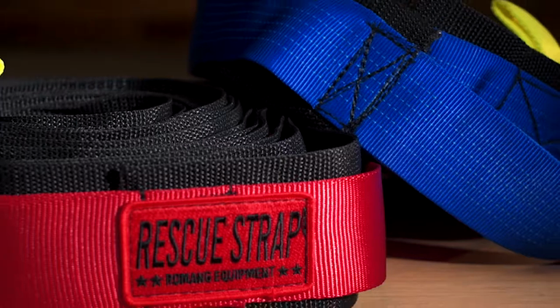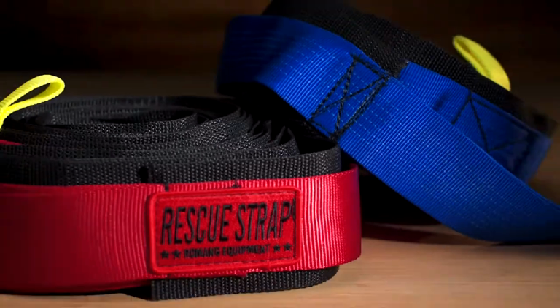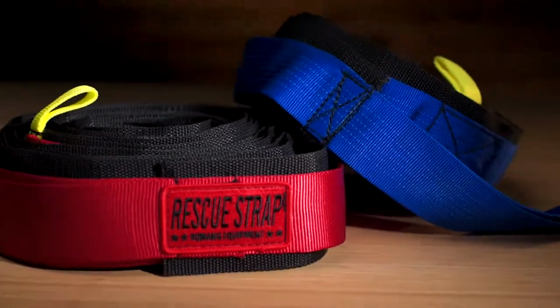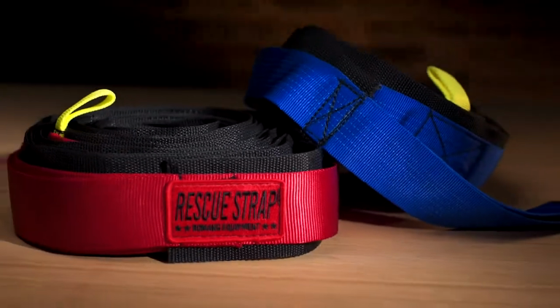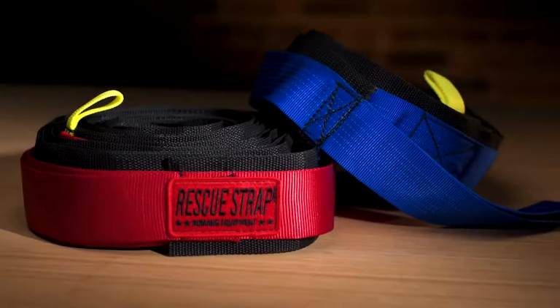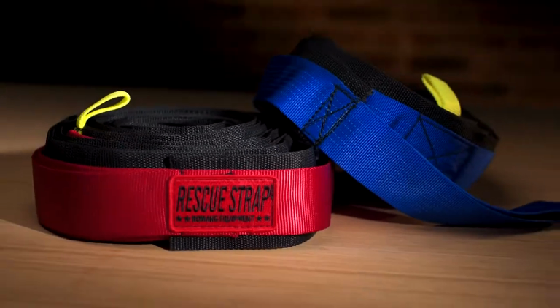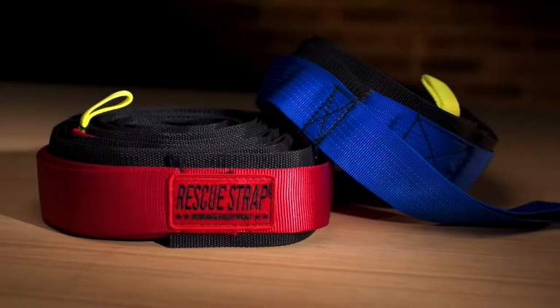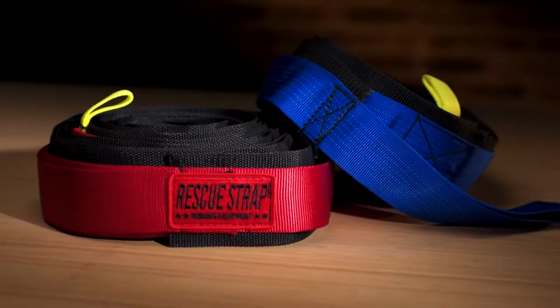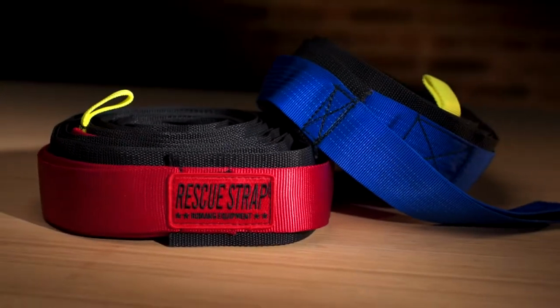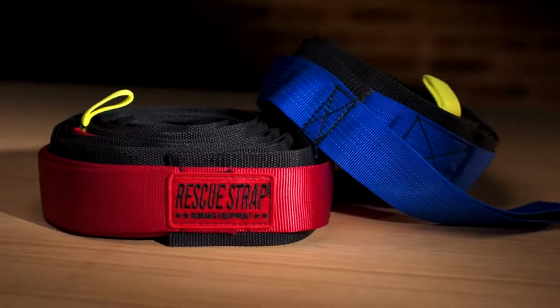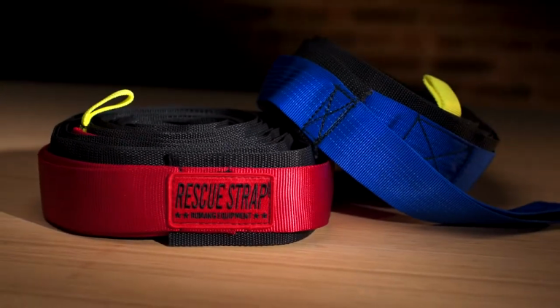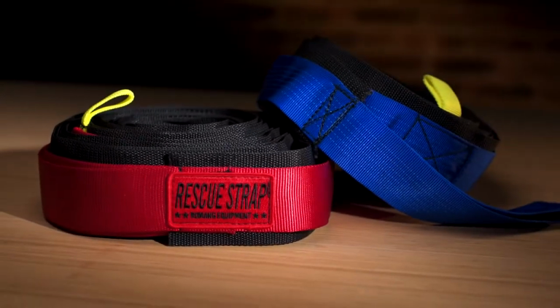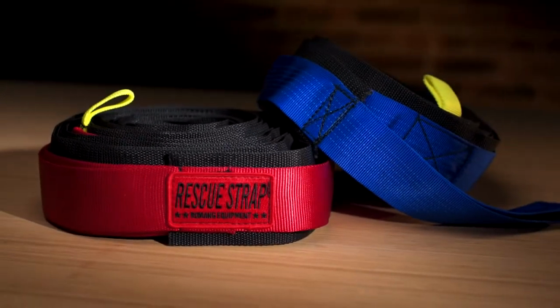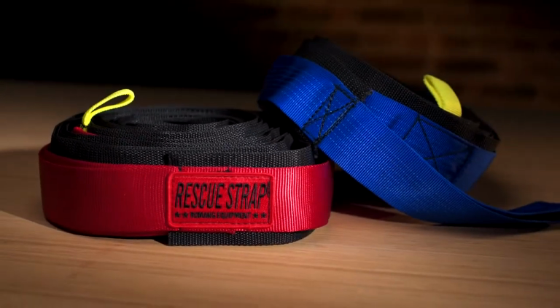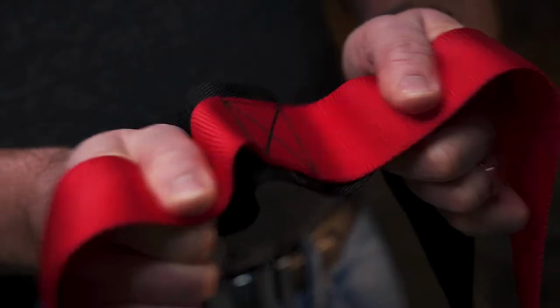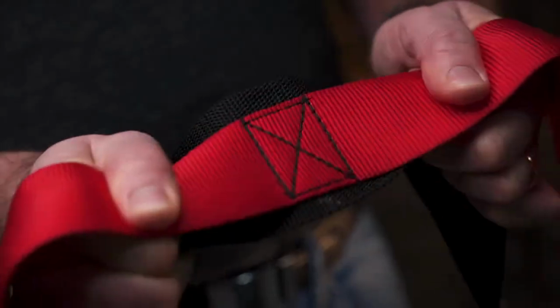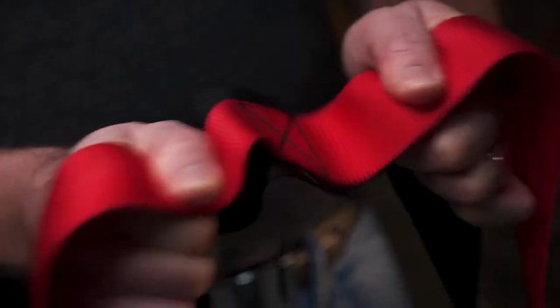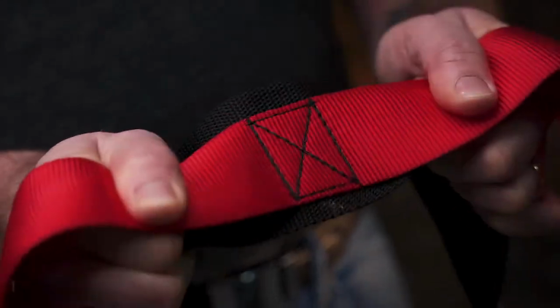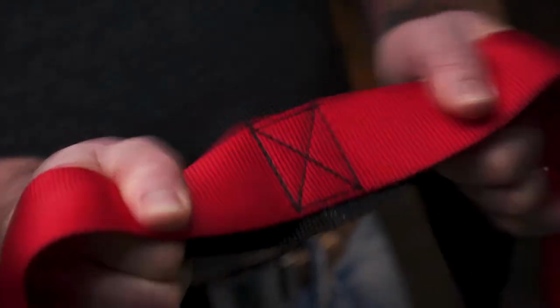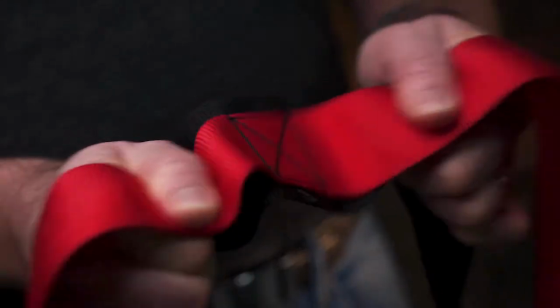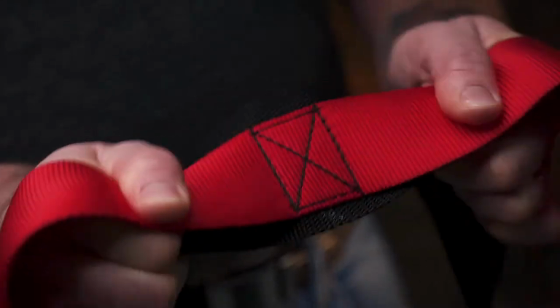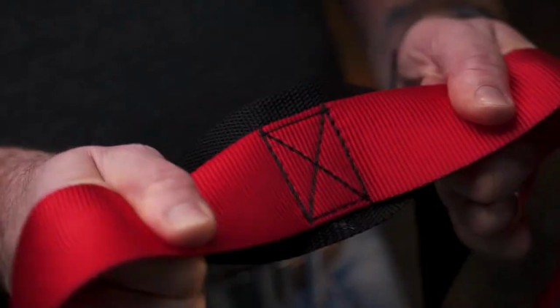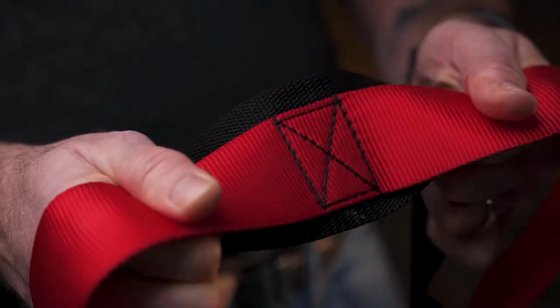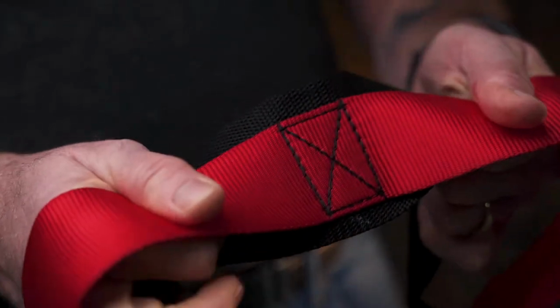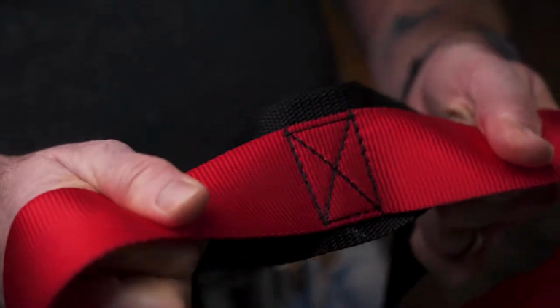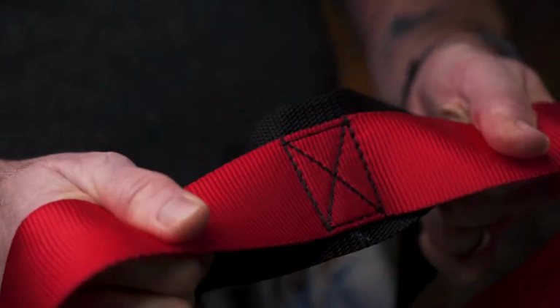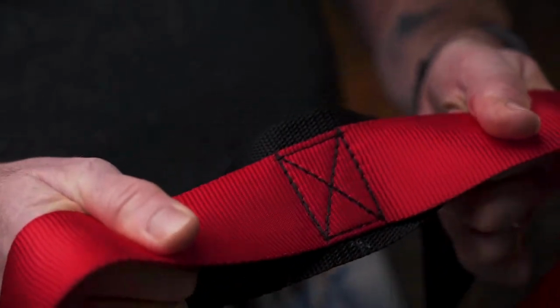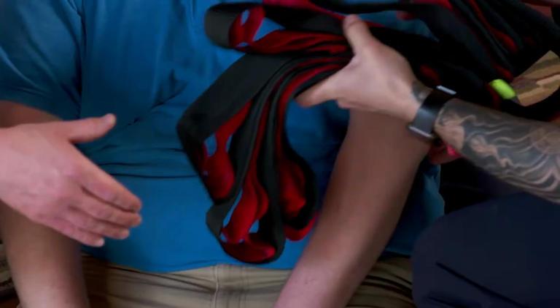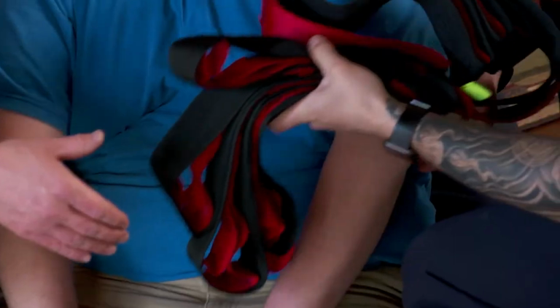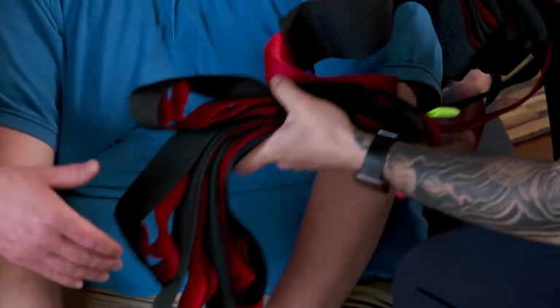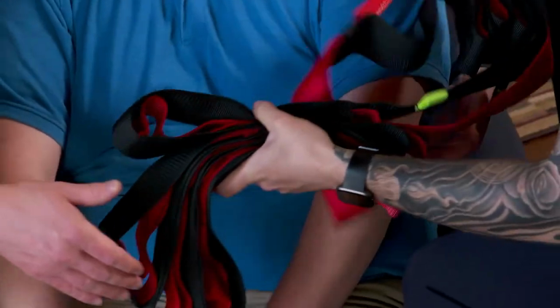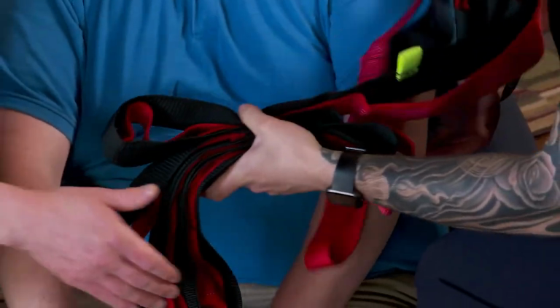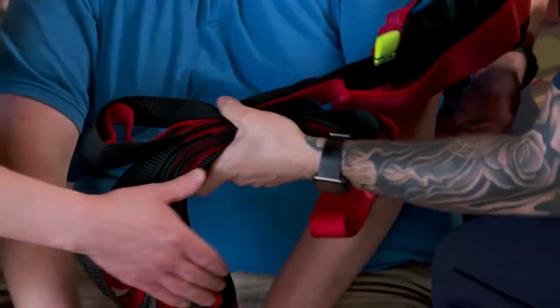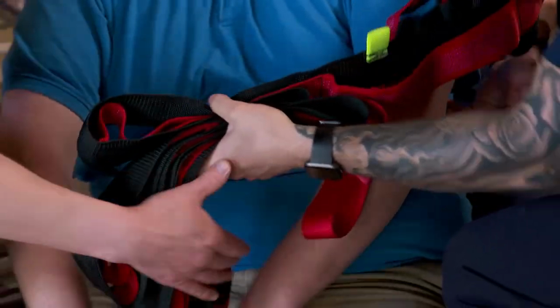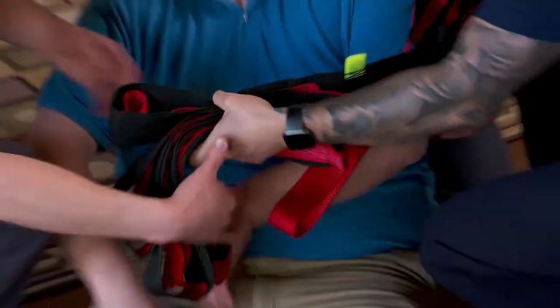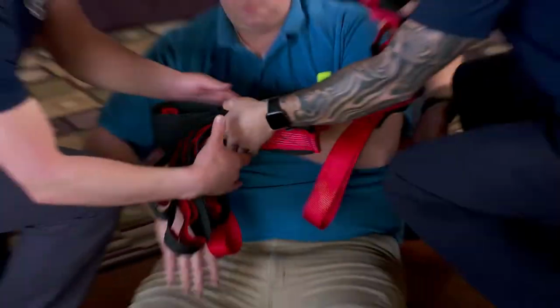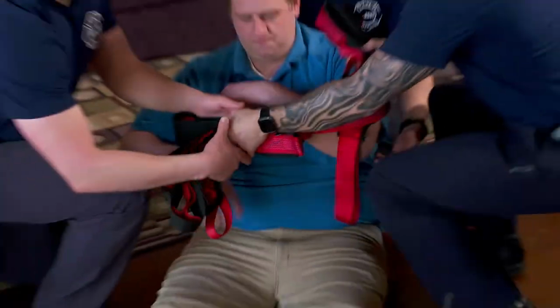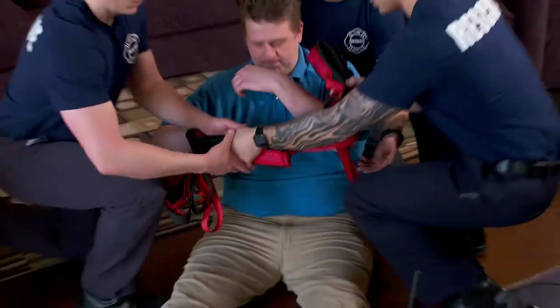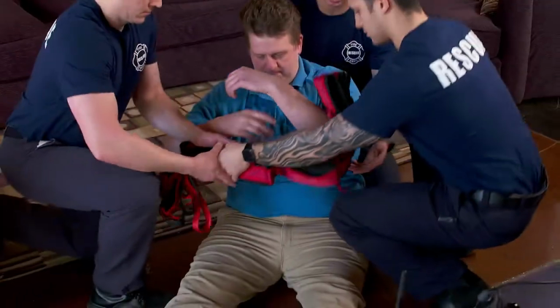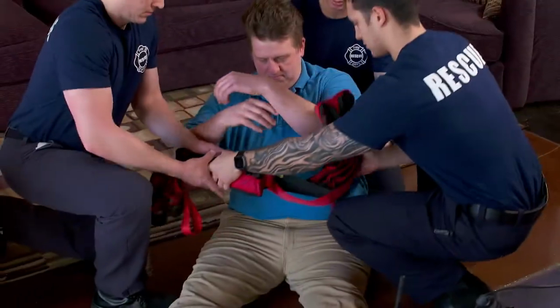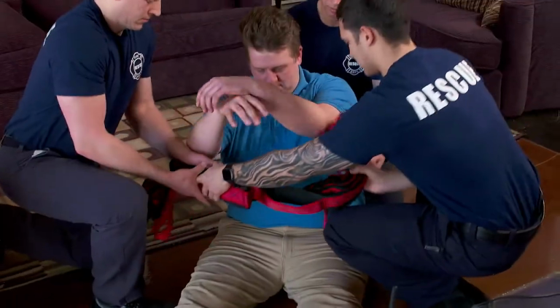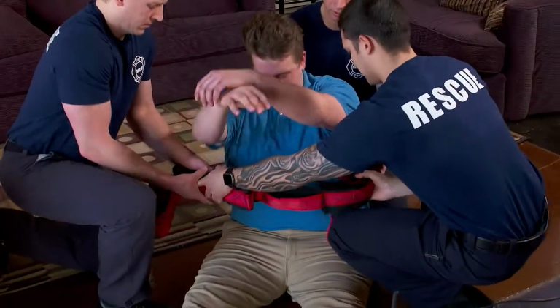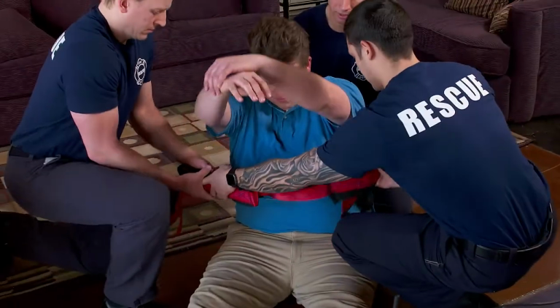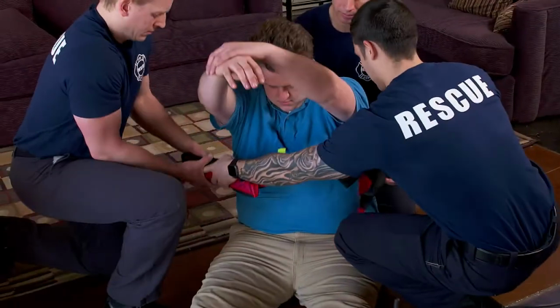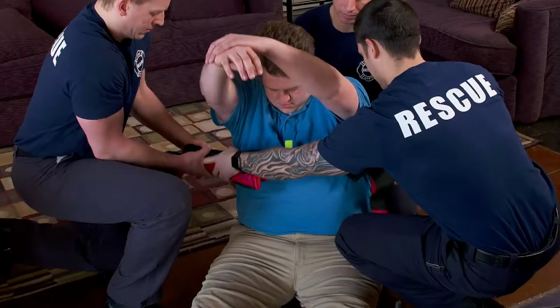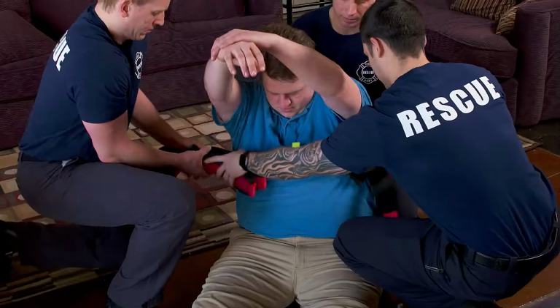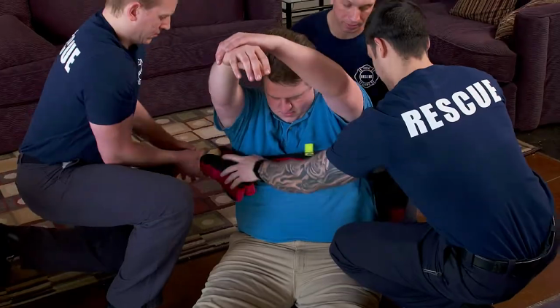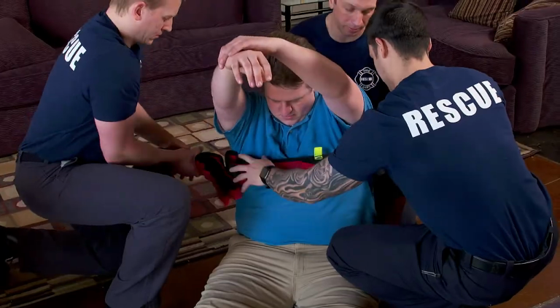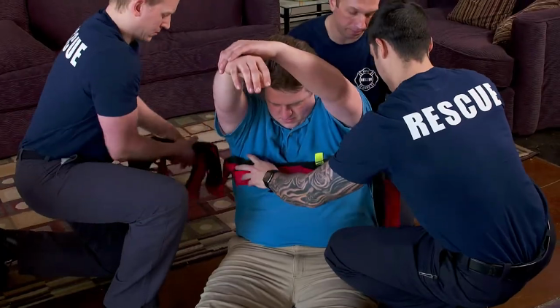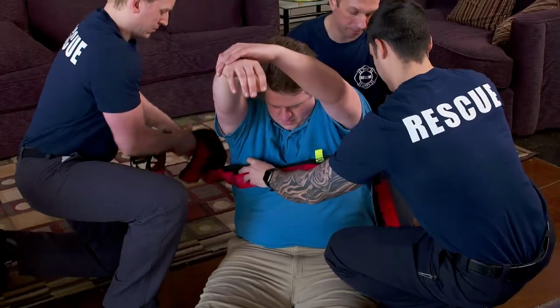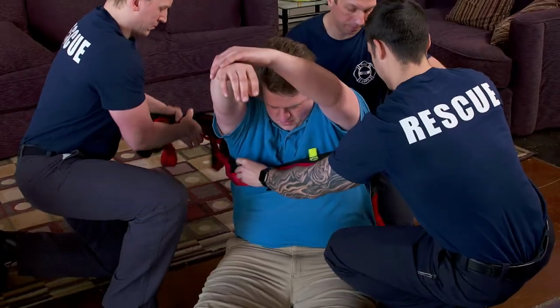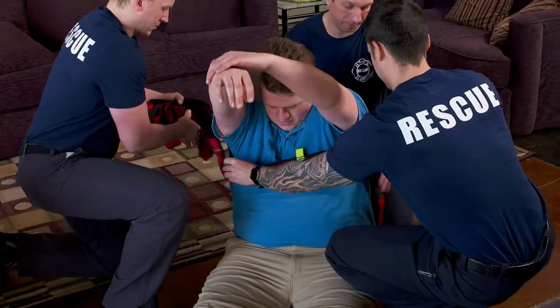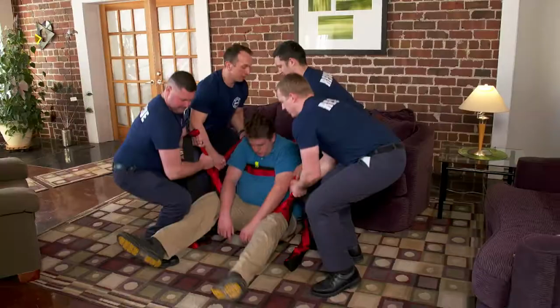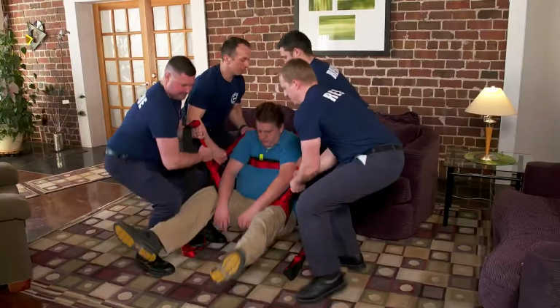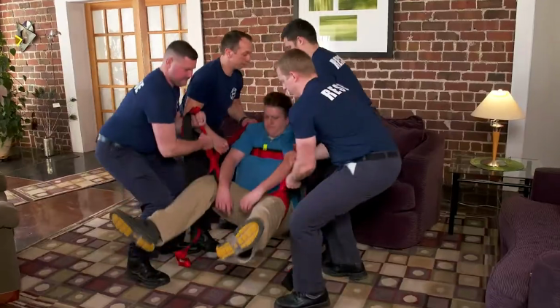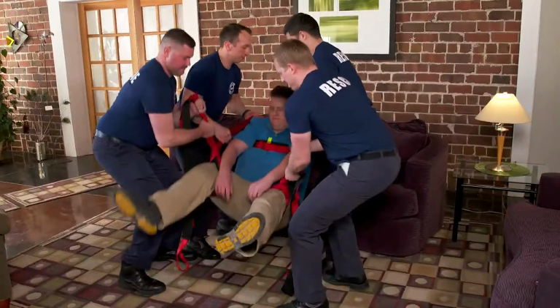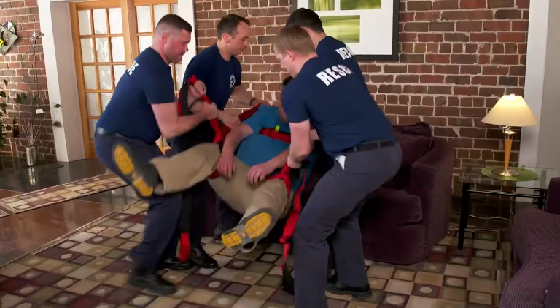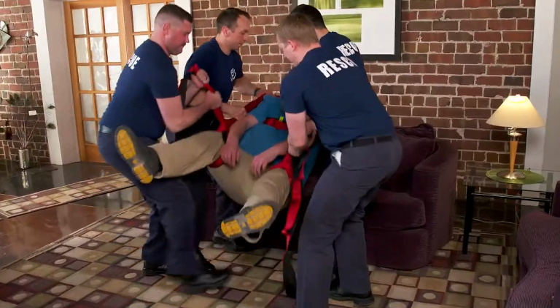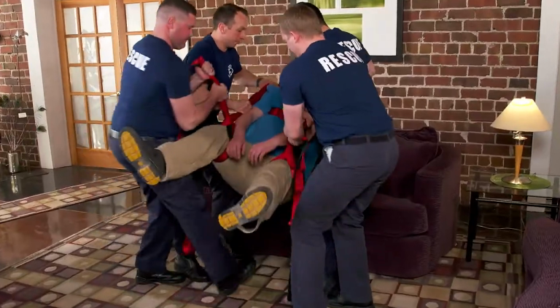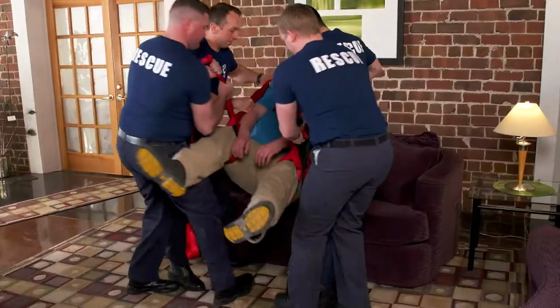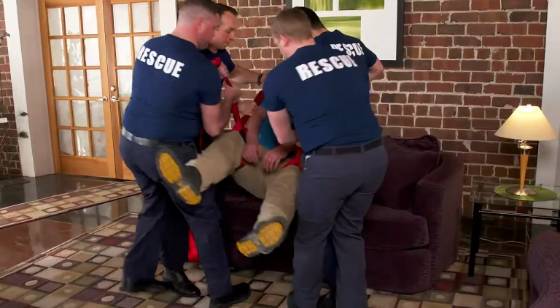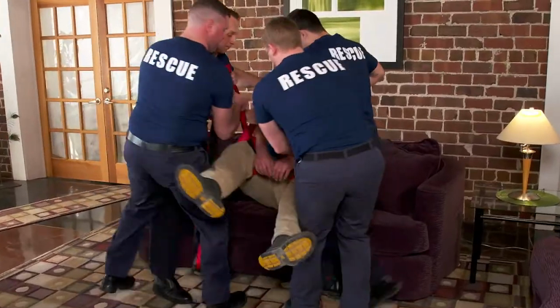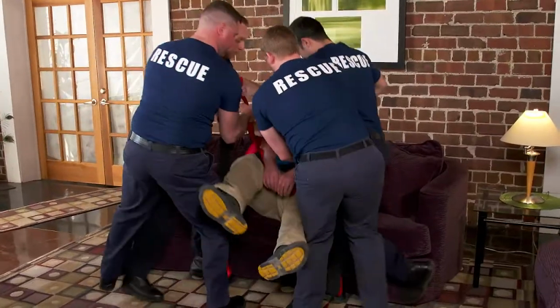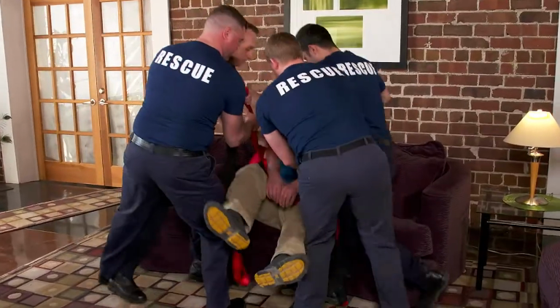The Rescue Strap. It's super strong, lightweight, and firefighter designed for first responders to lift smarter and easier.